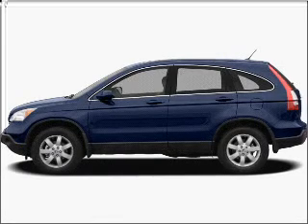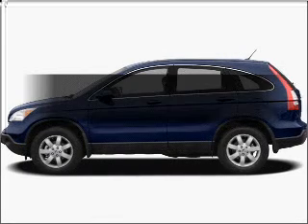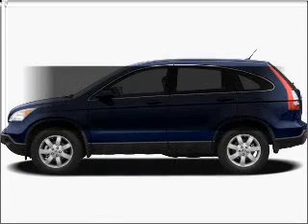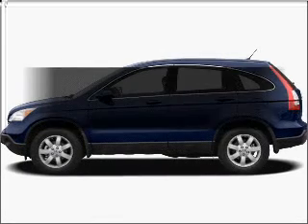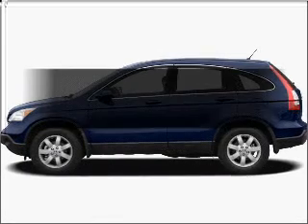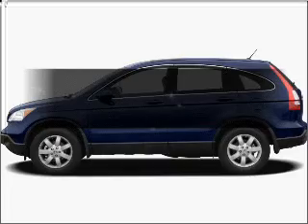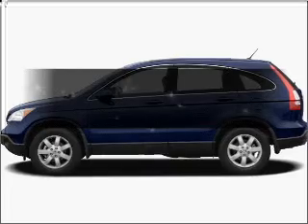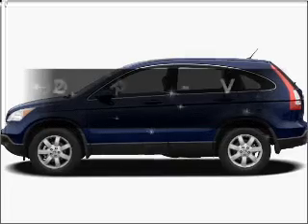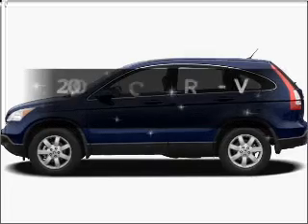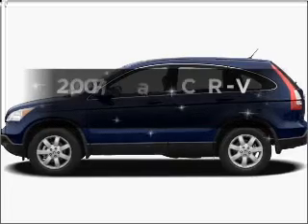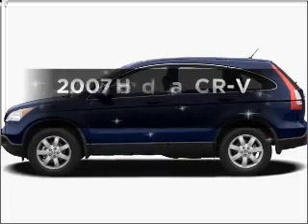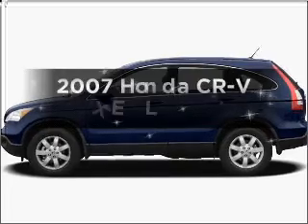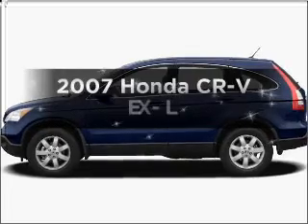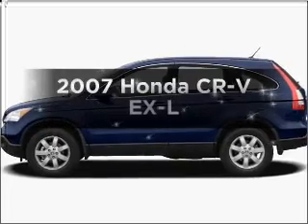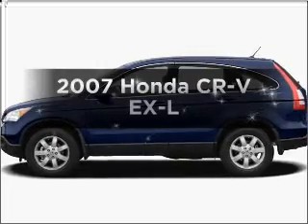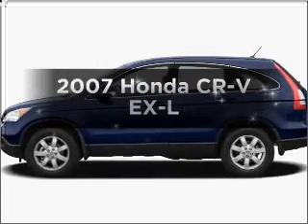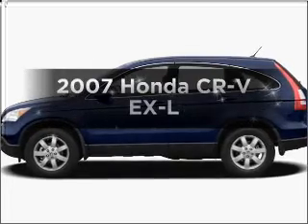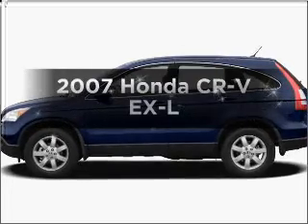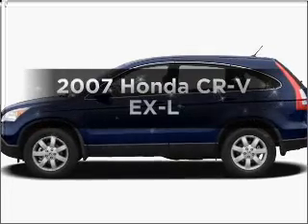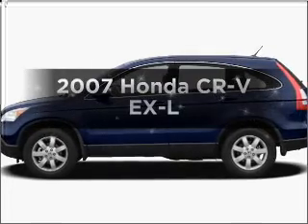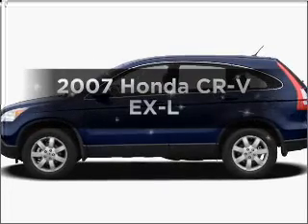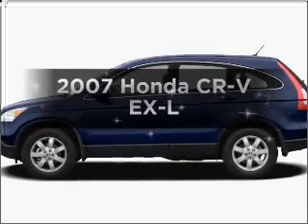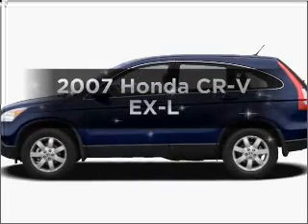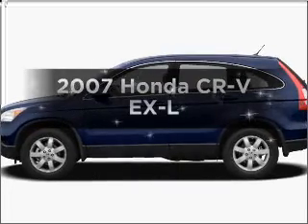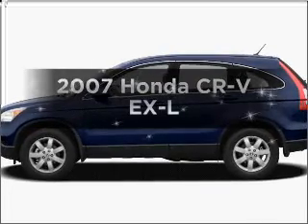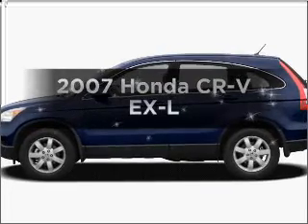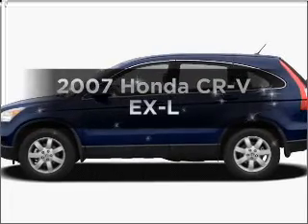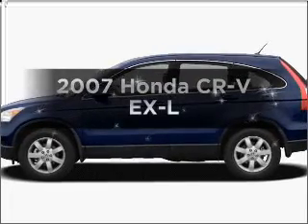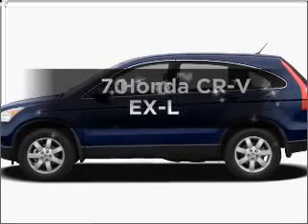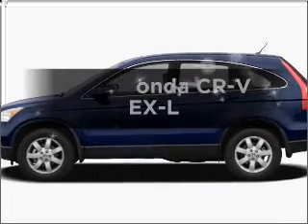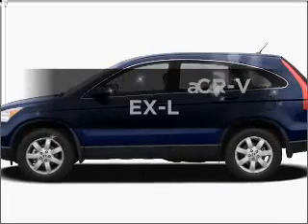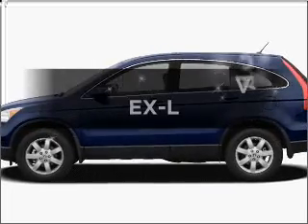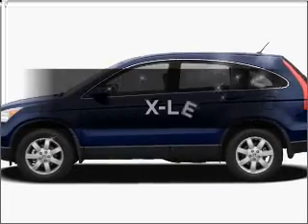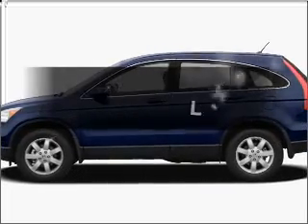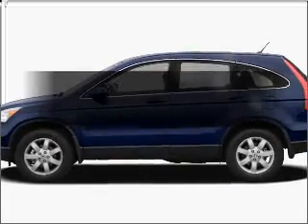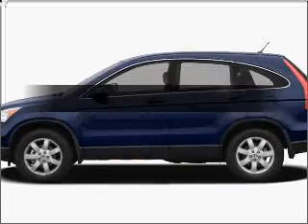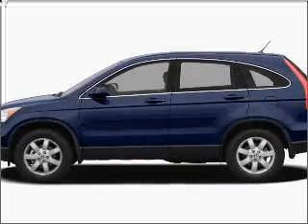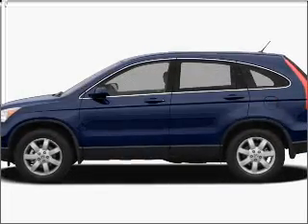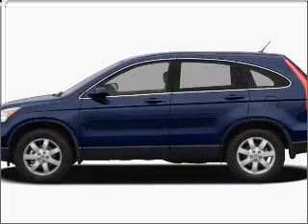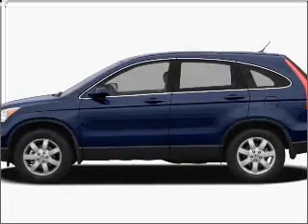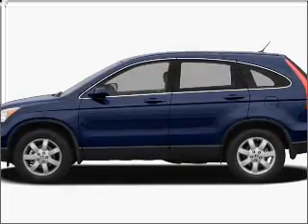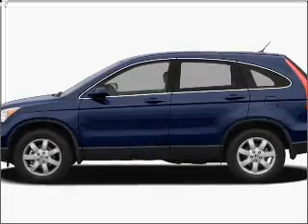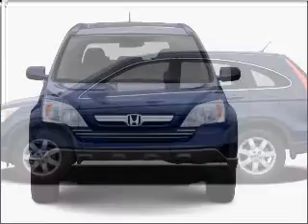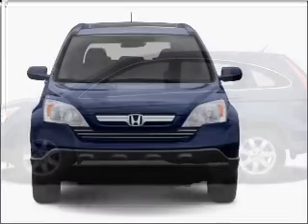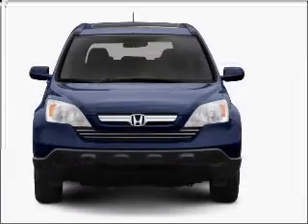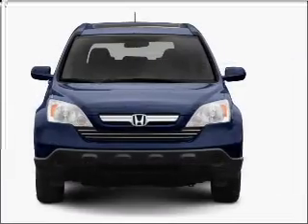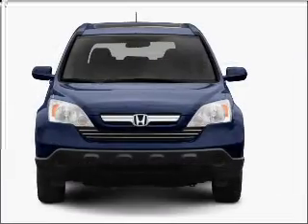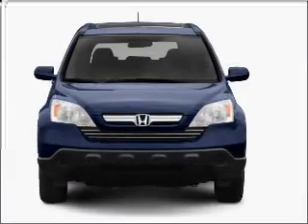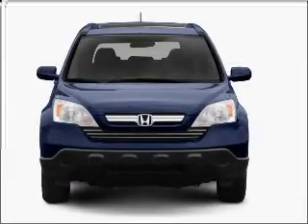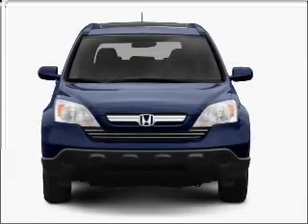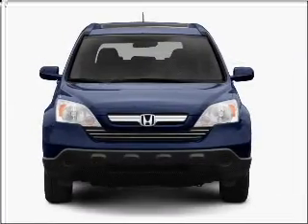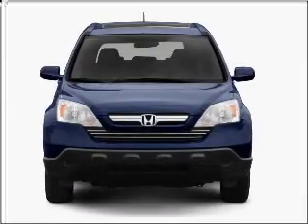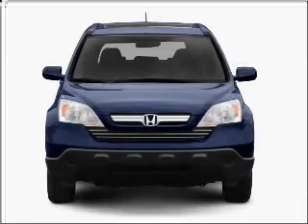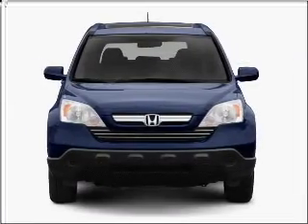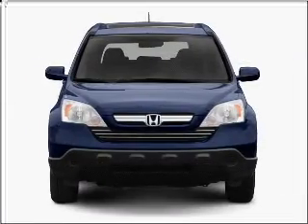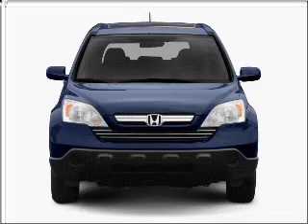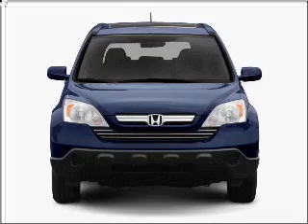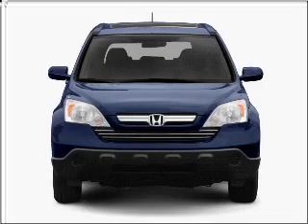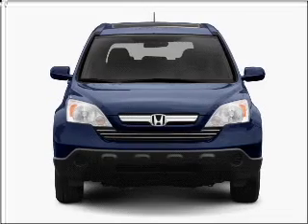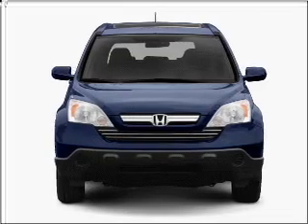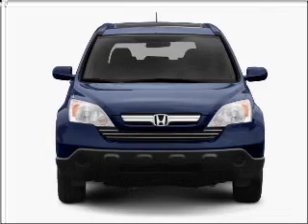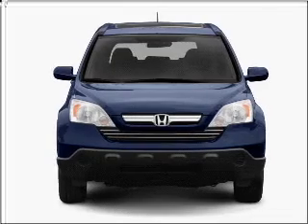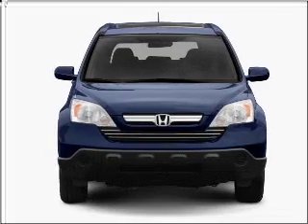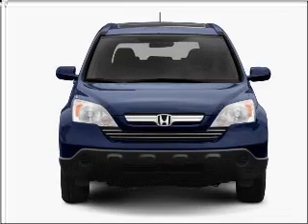Check out this 2007 Honda CR-V. Everything you need under one roof with this great vehicle.